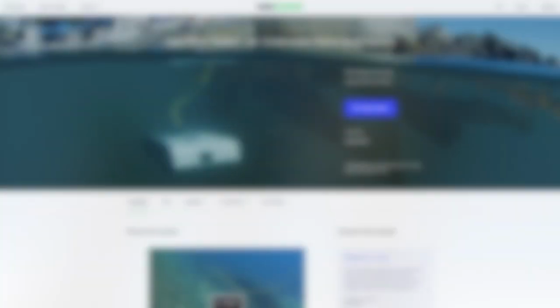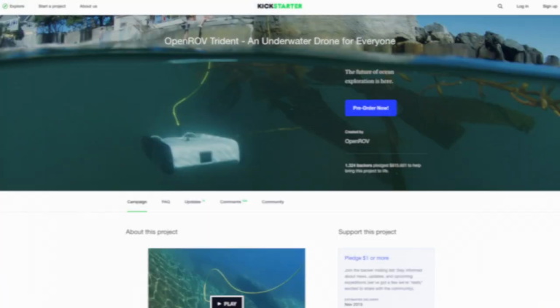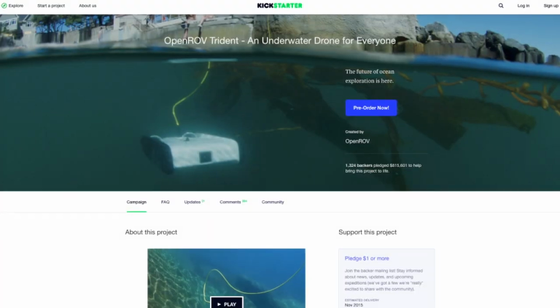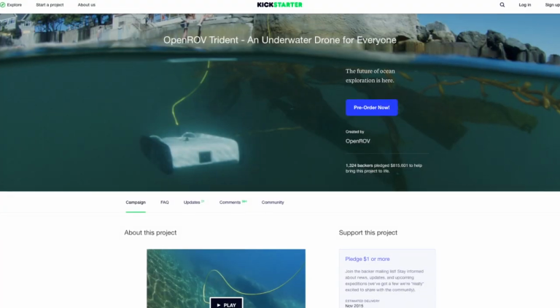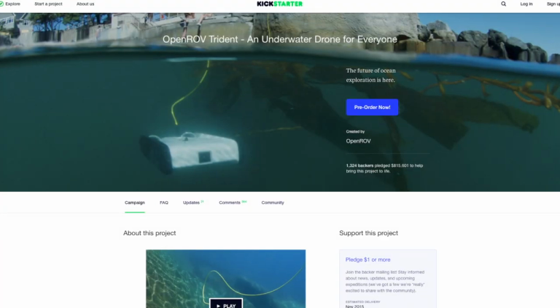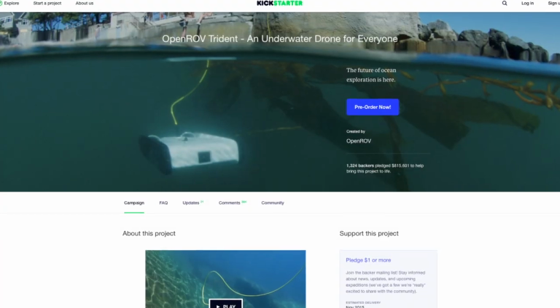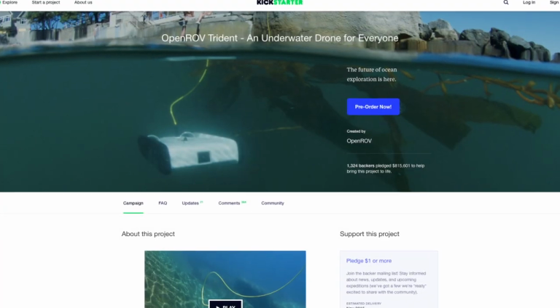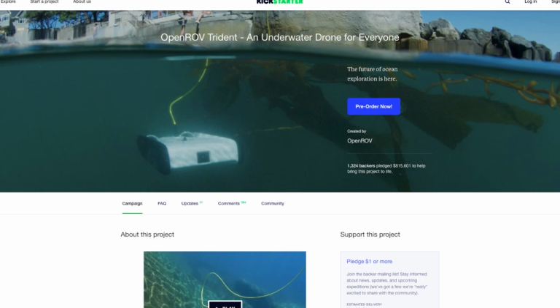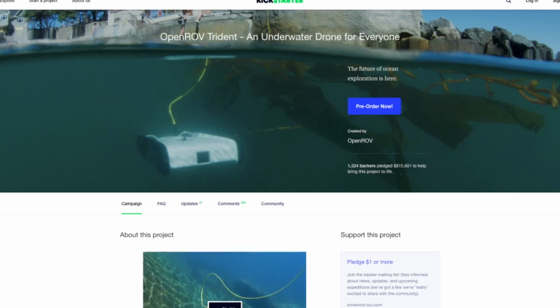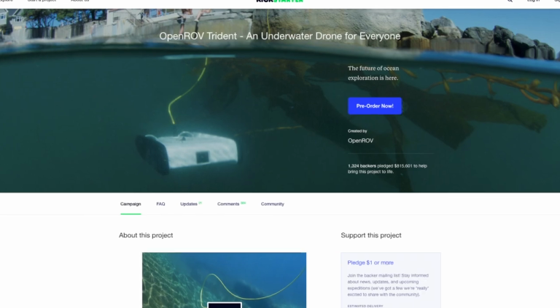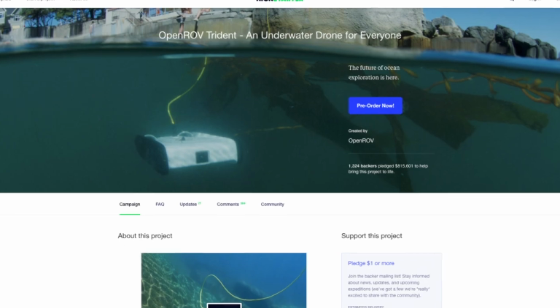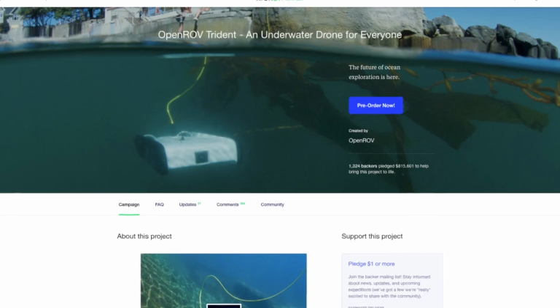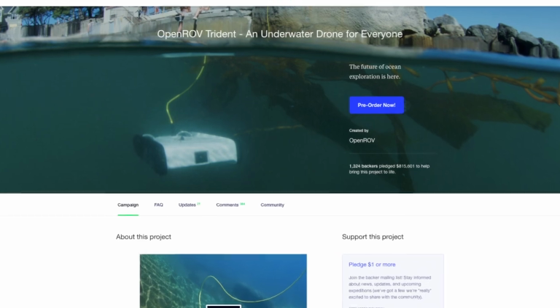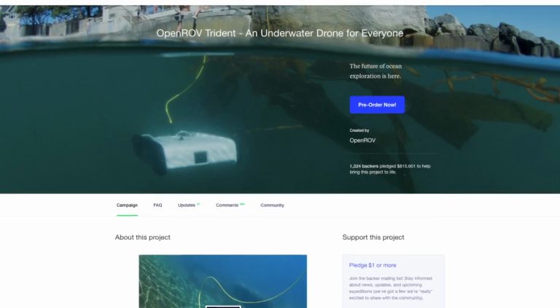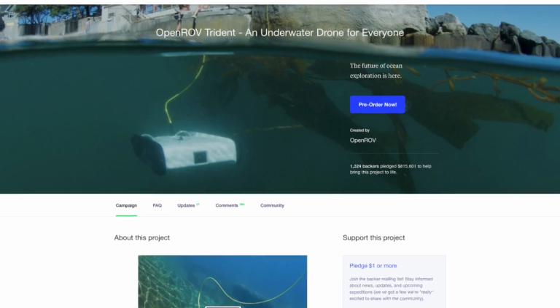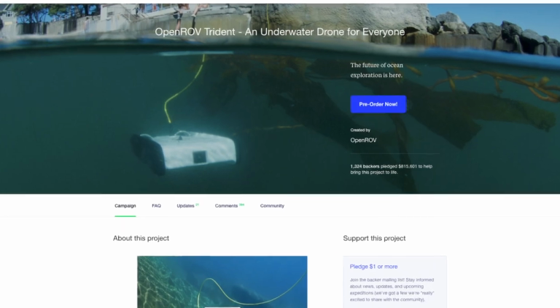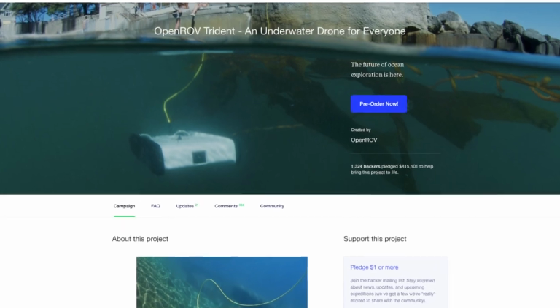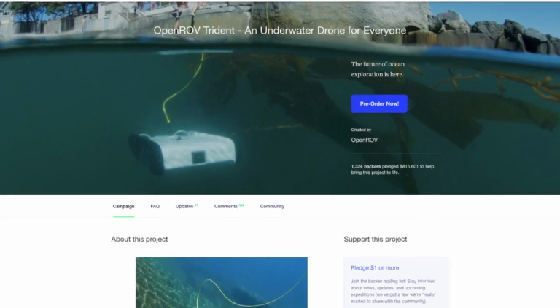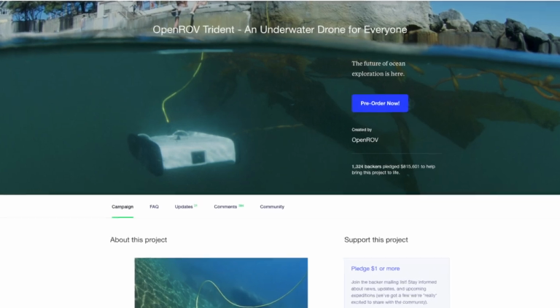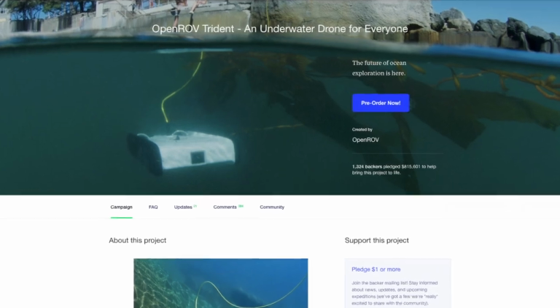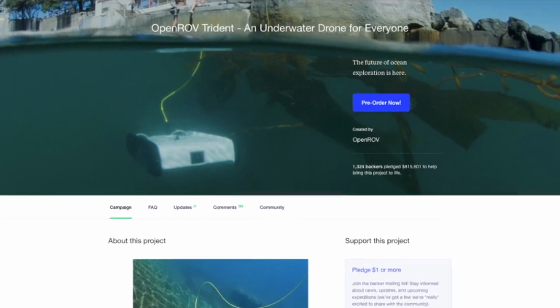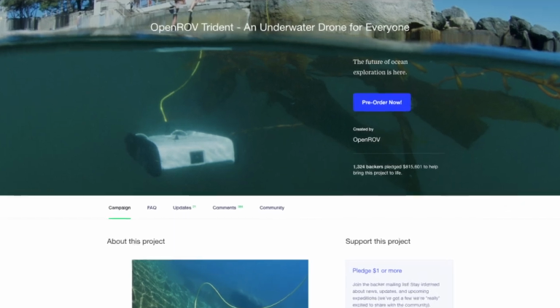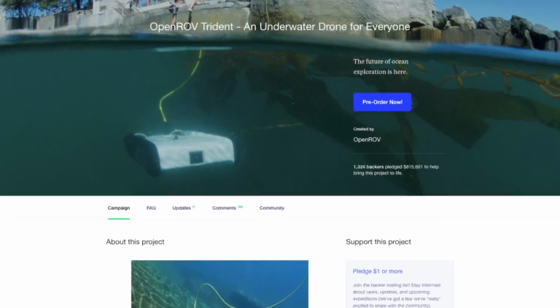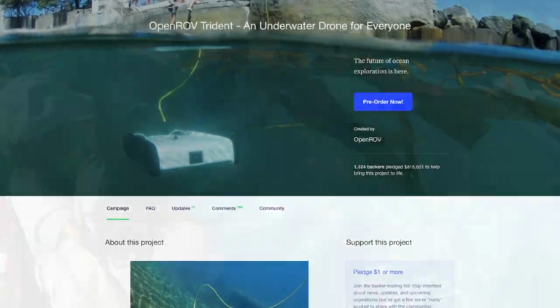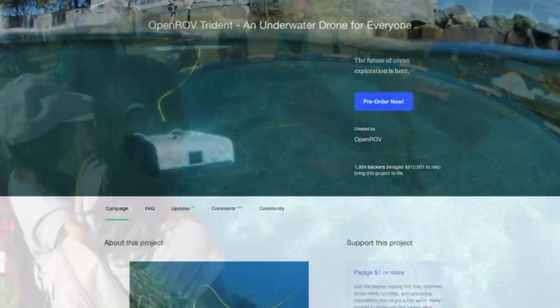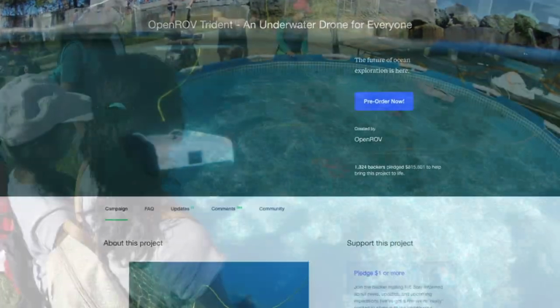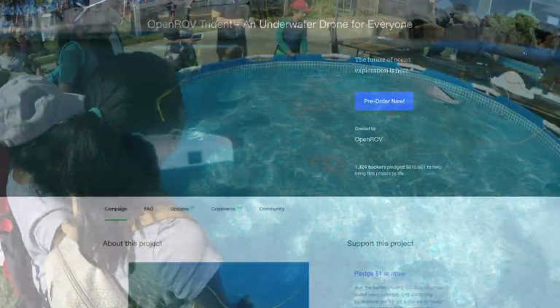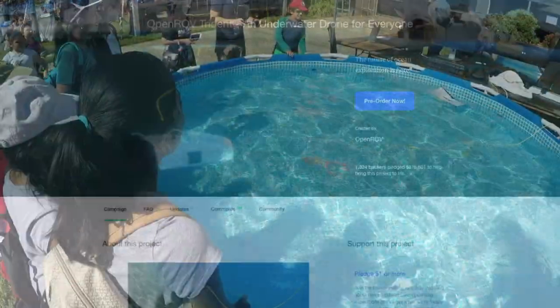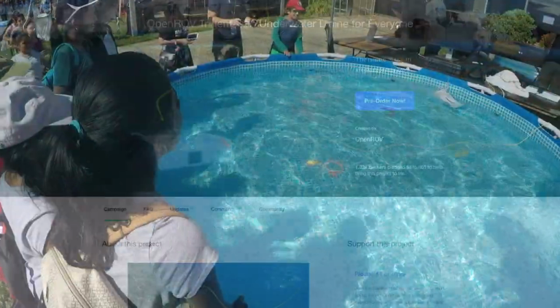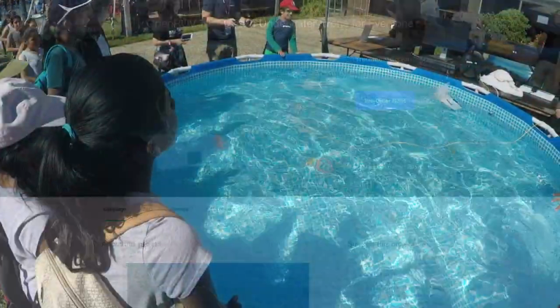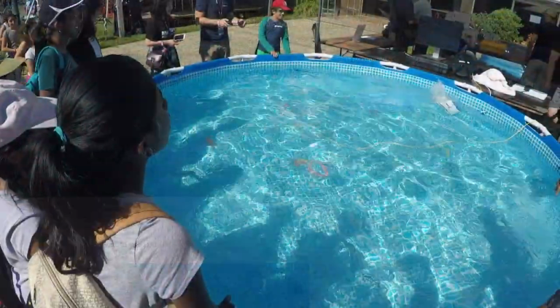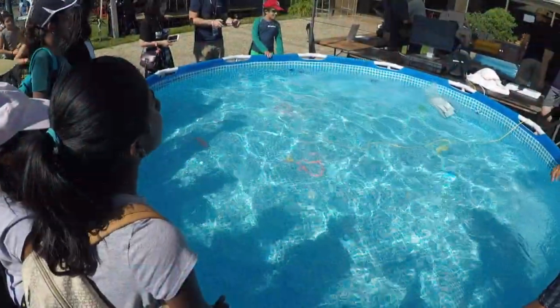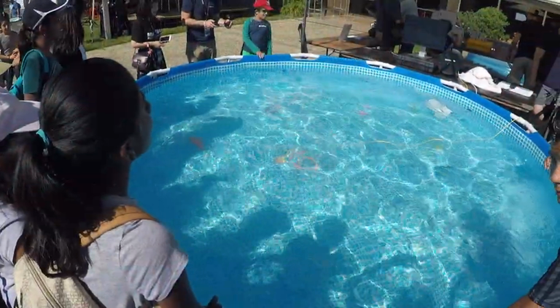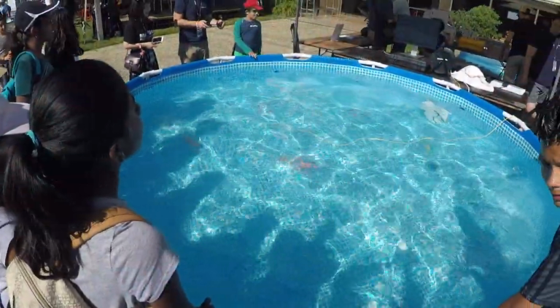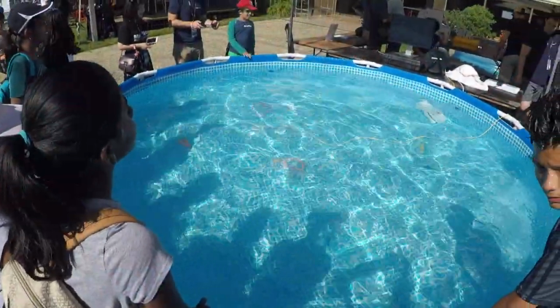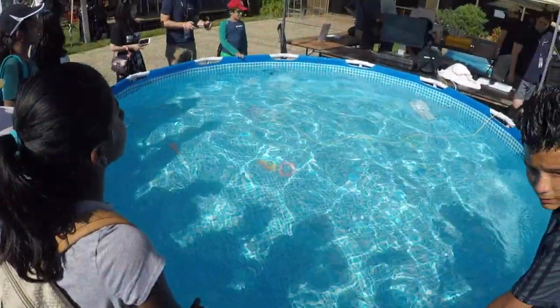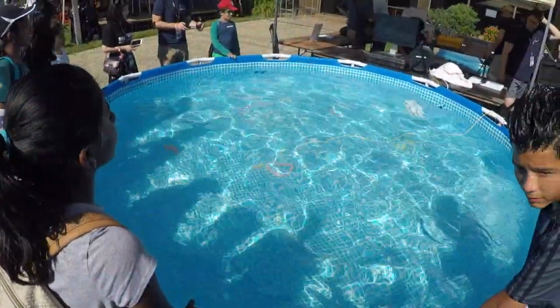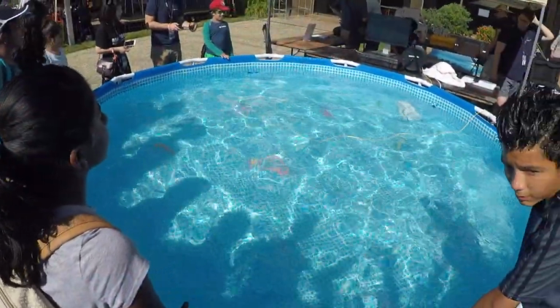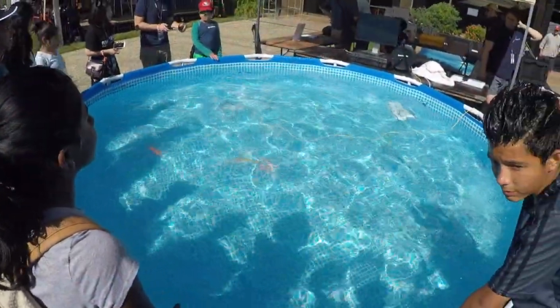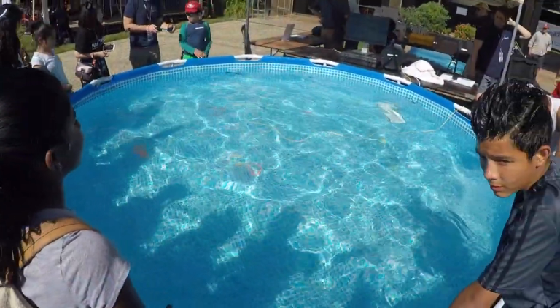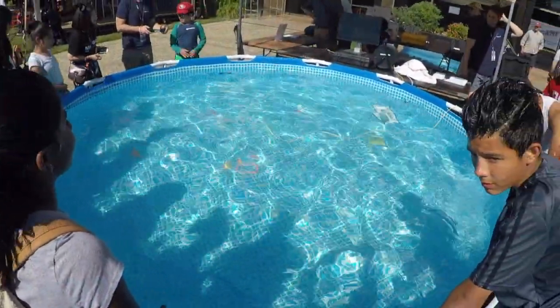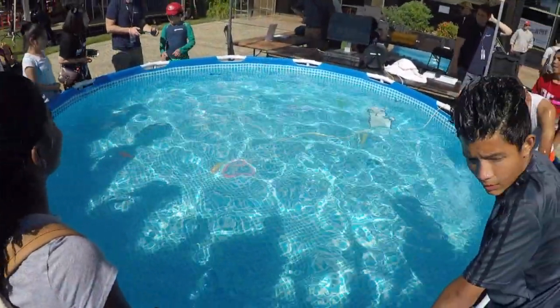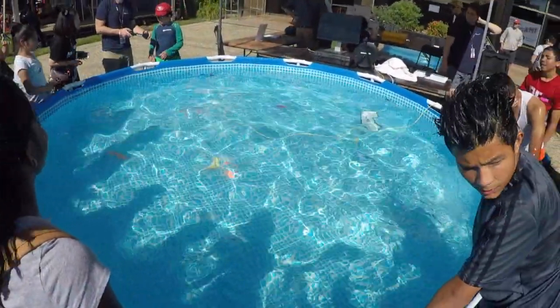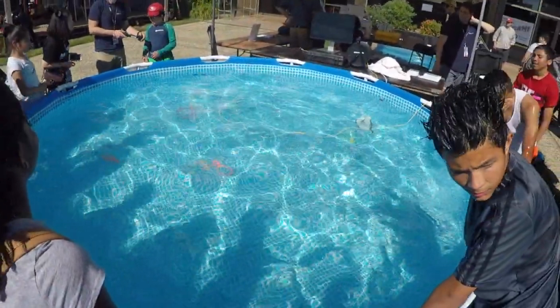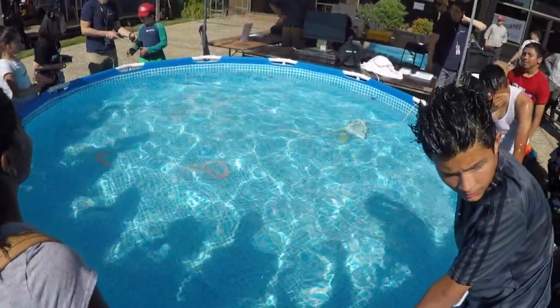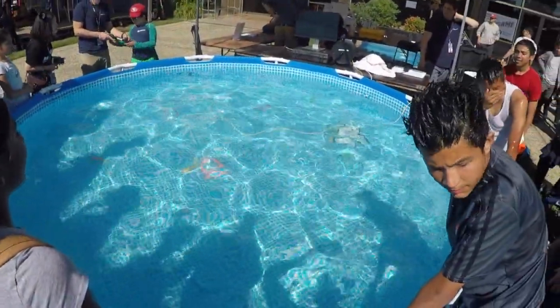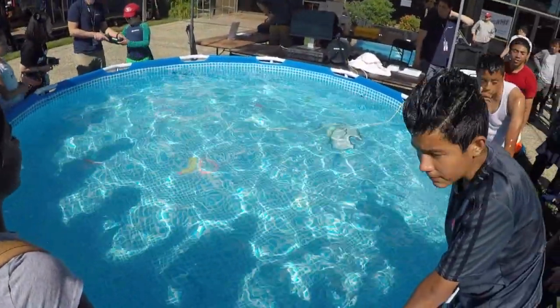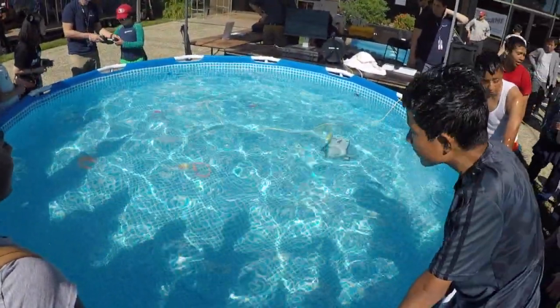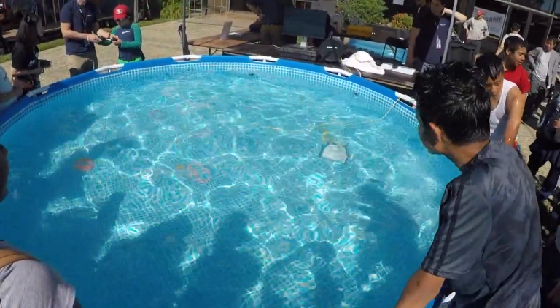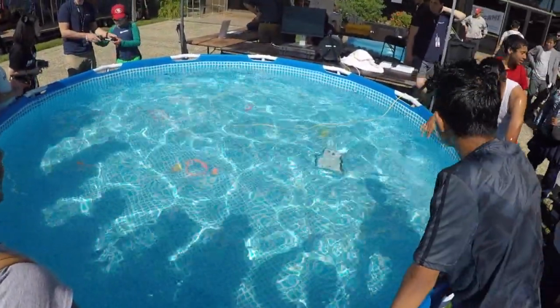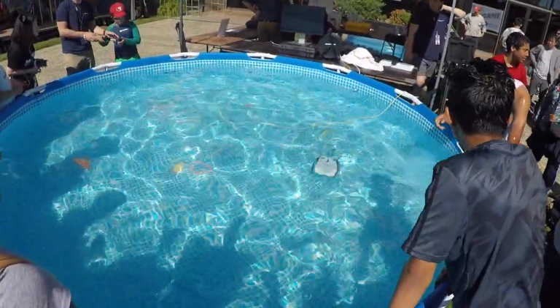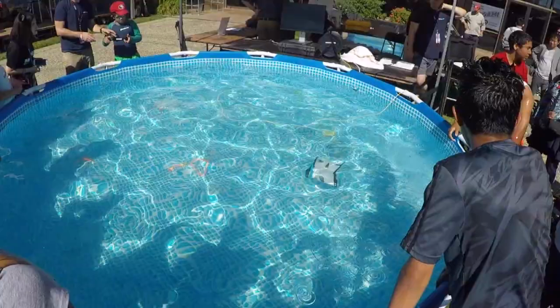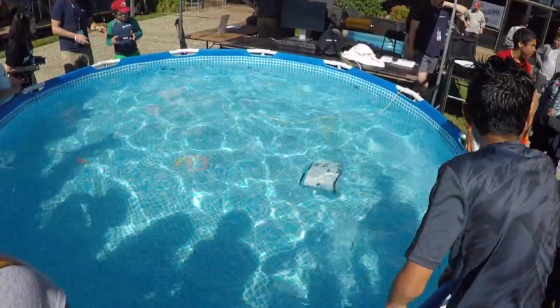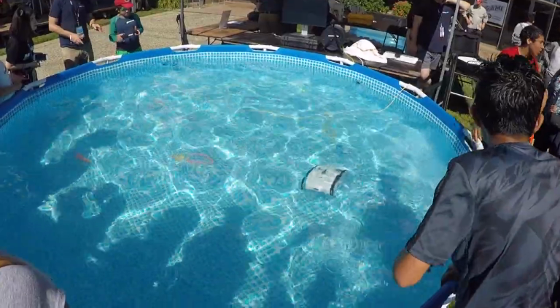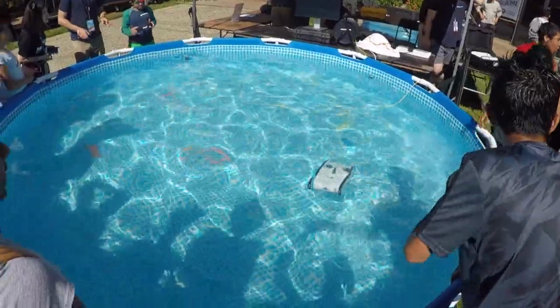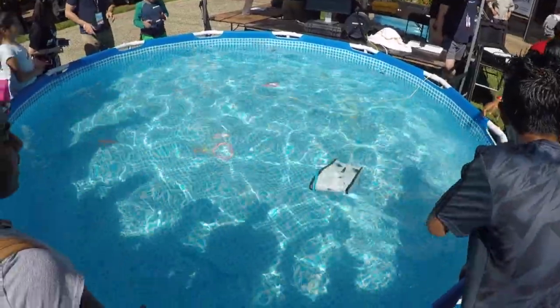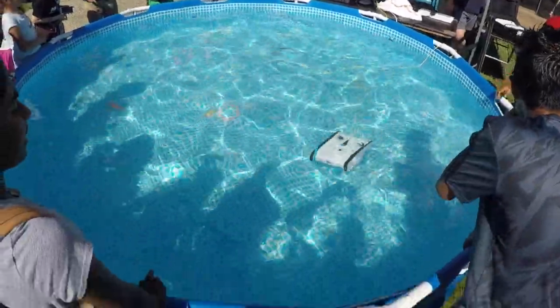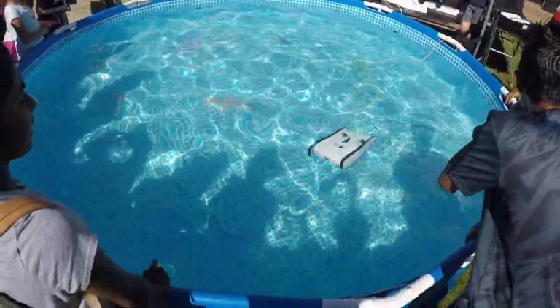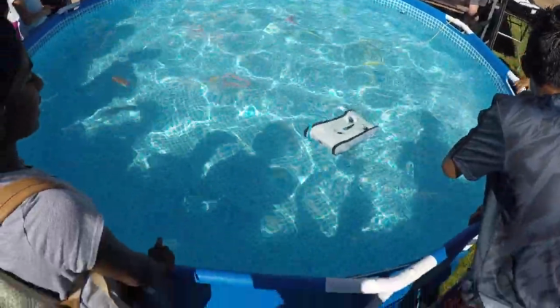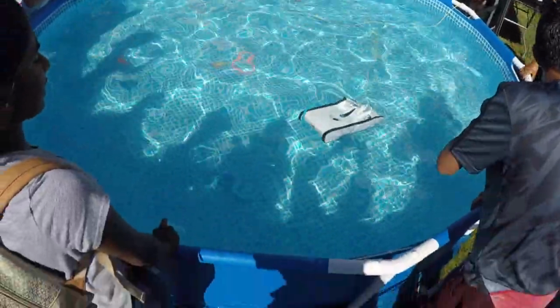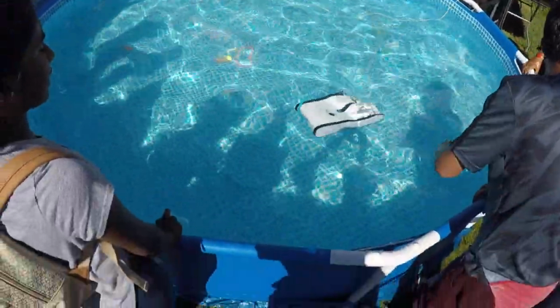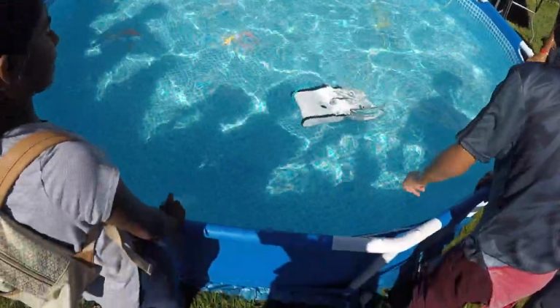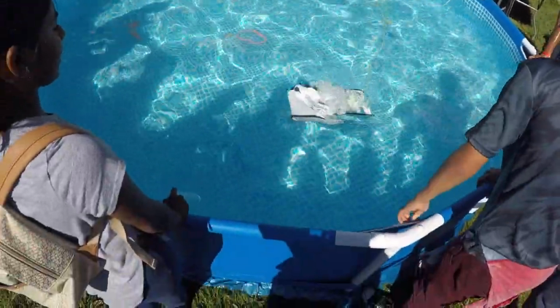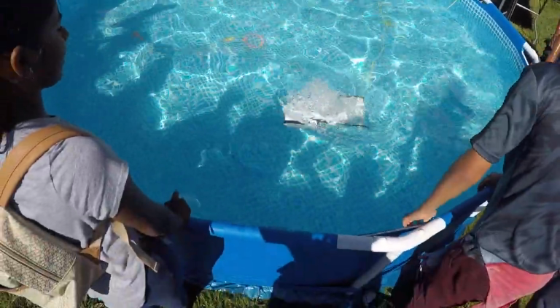The Trident was the second successful crowdfunding campaign for OpenROV, an open-source underwater submersible for citizen science.